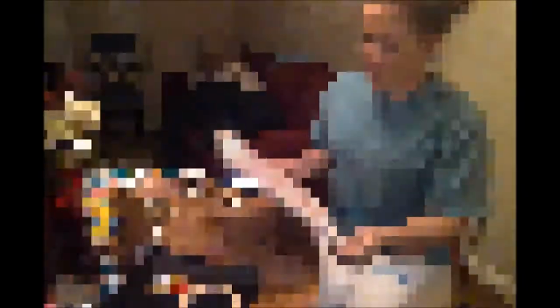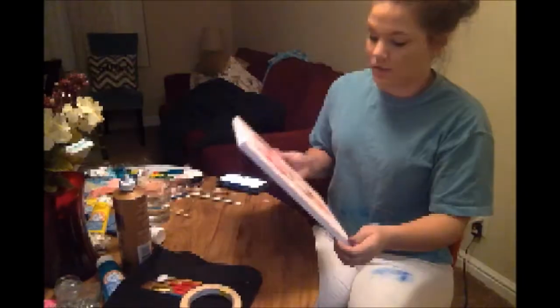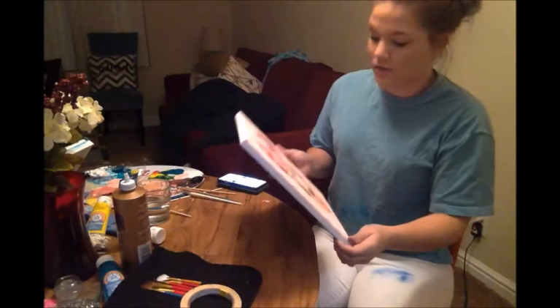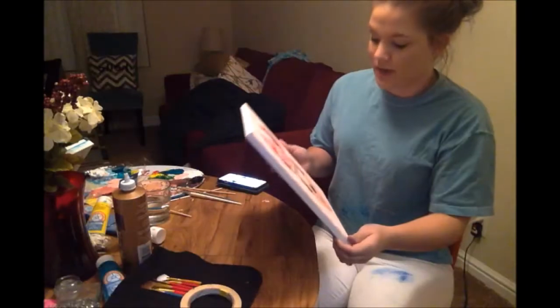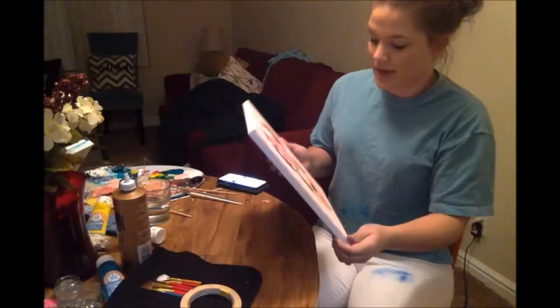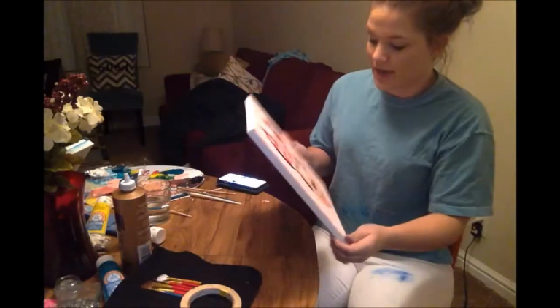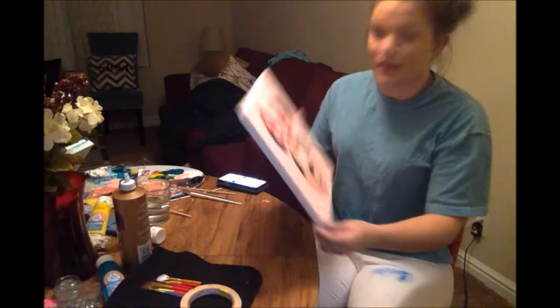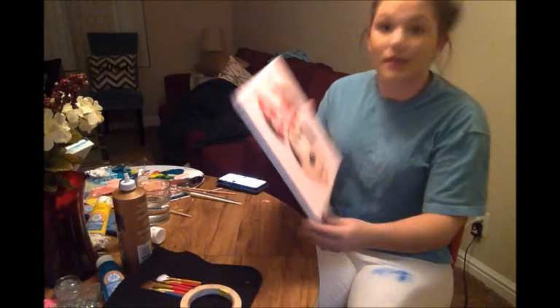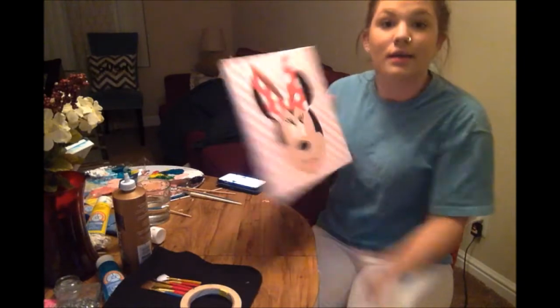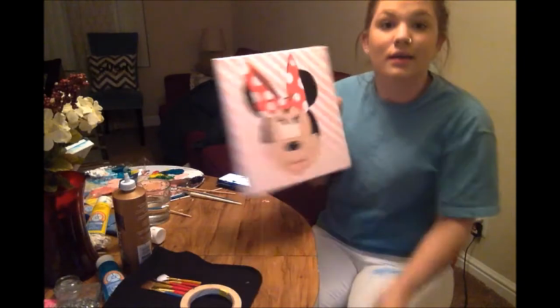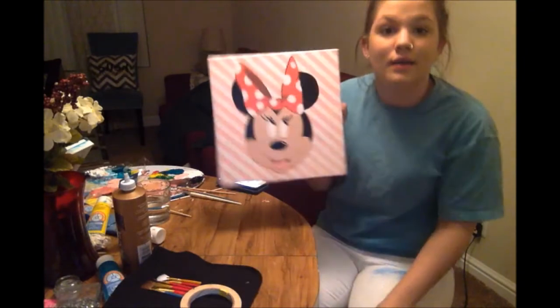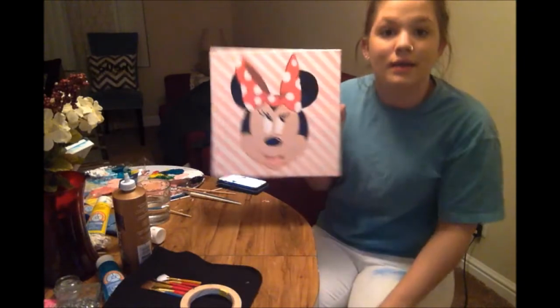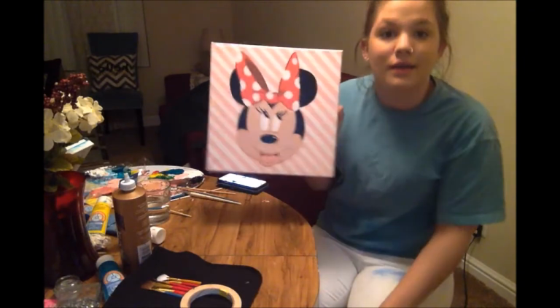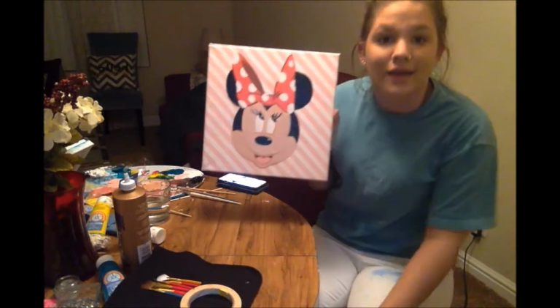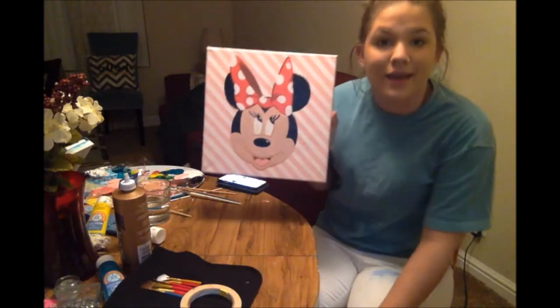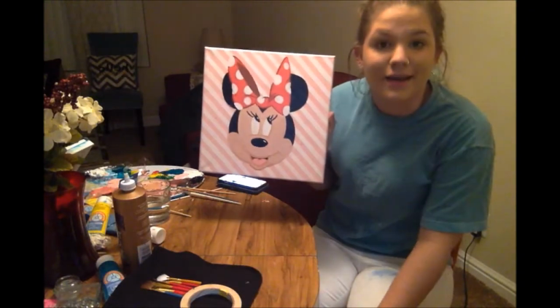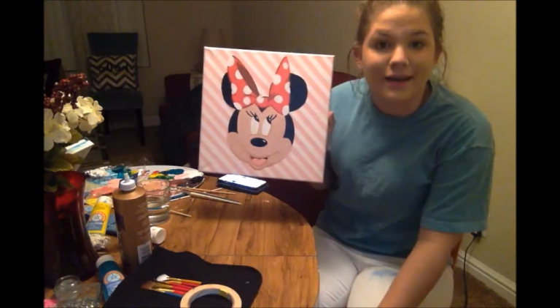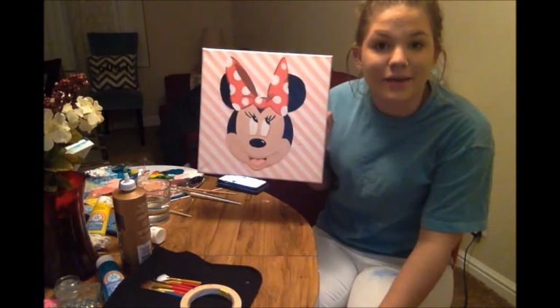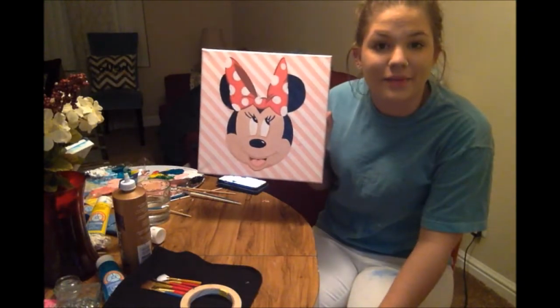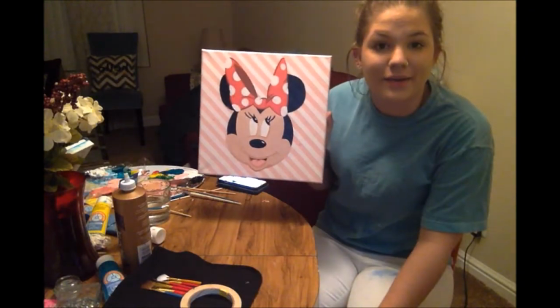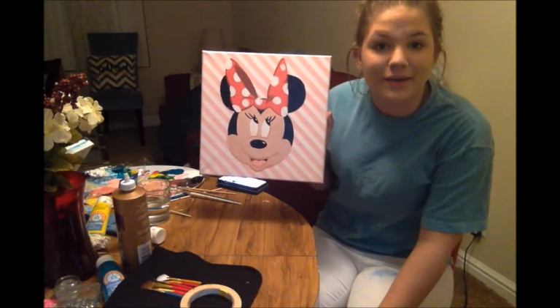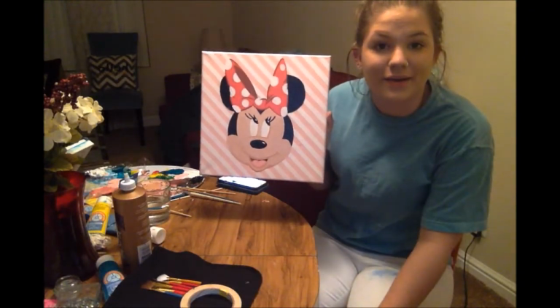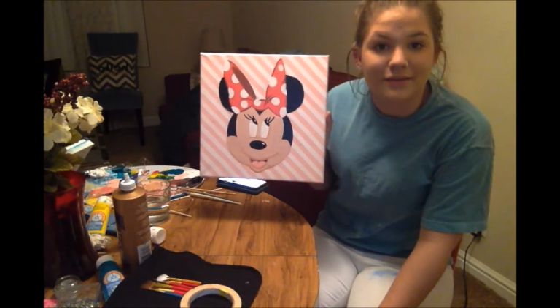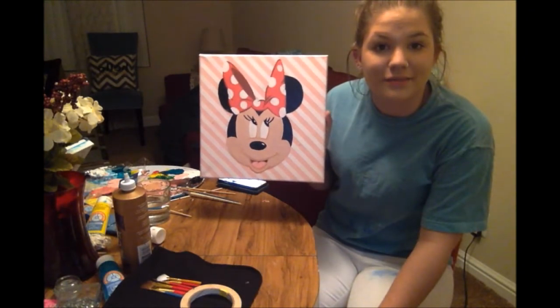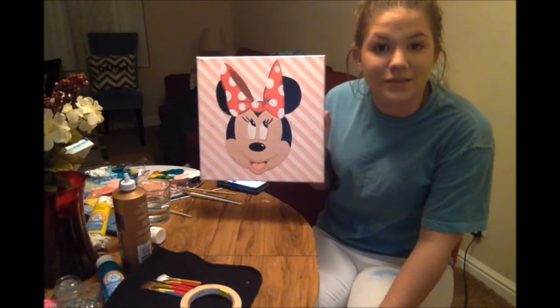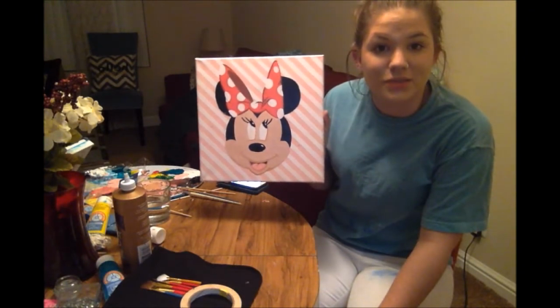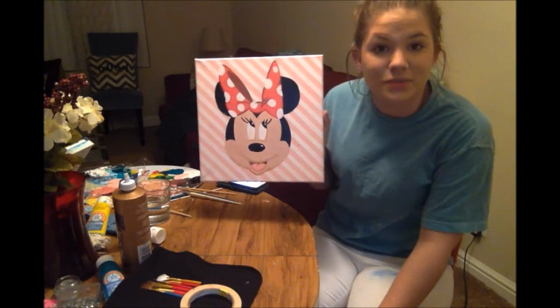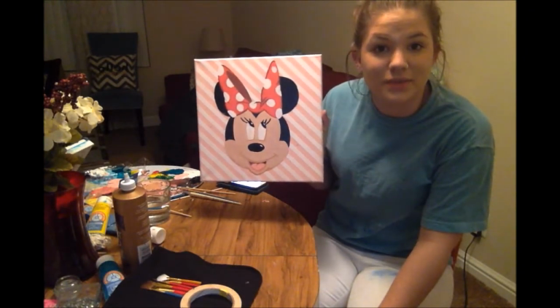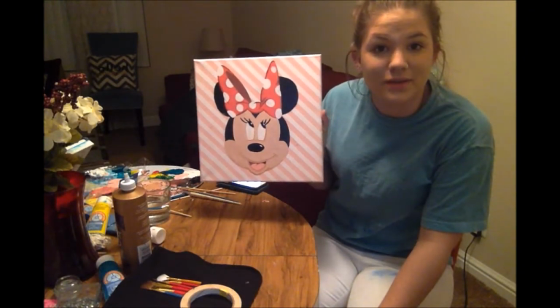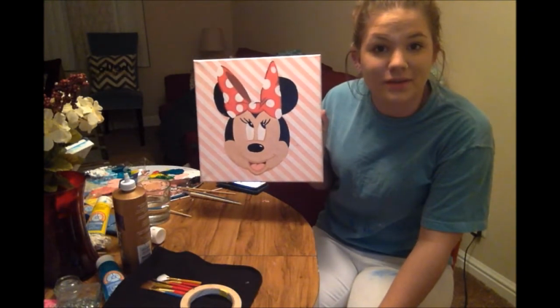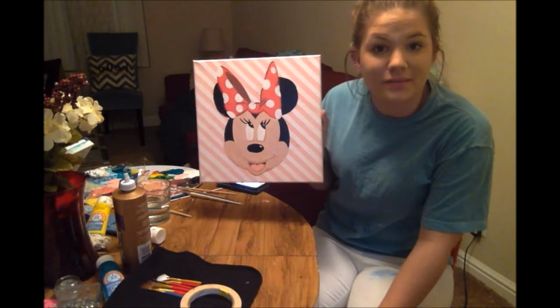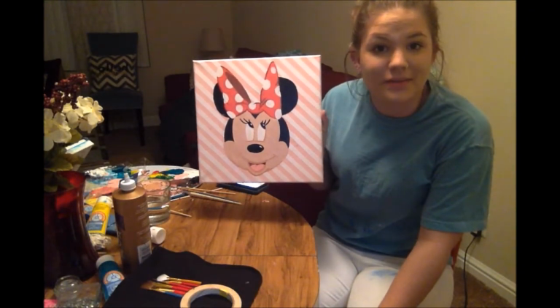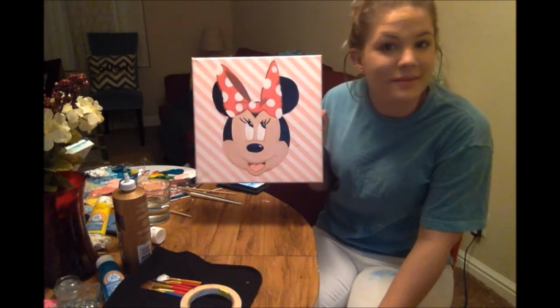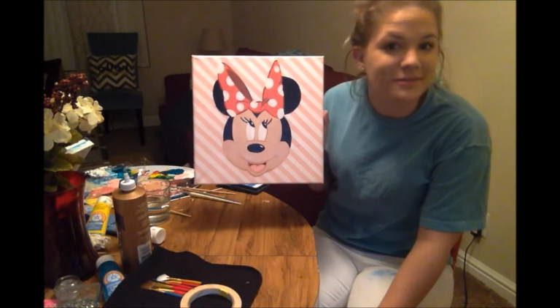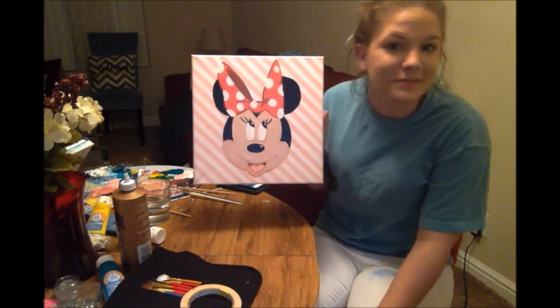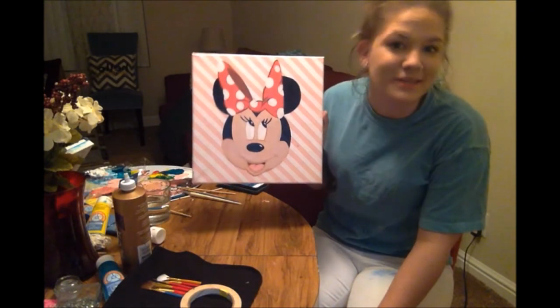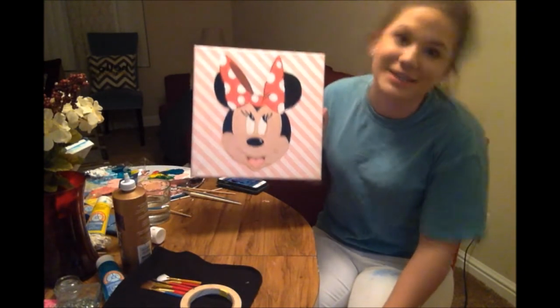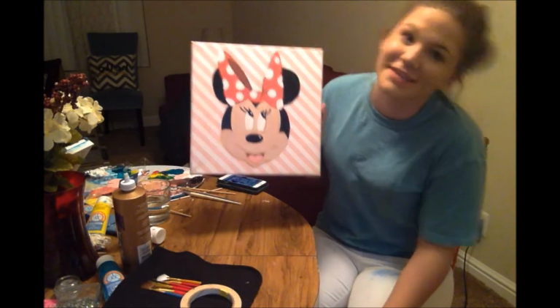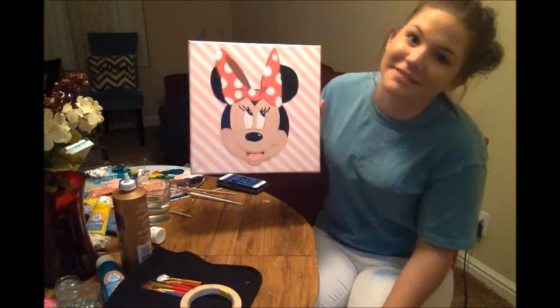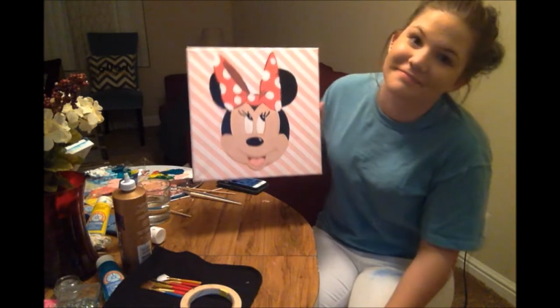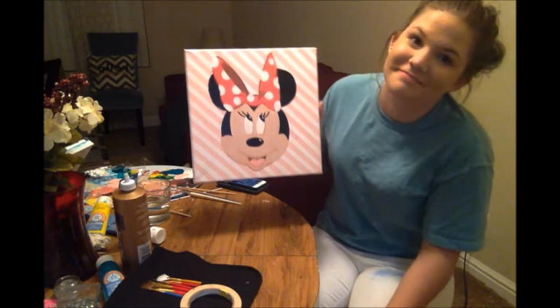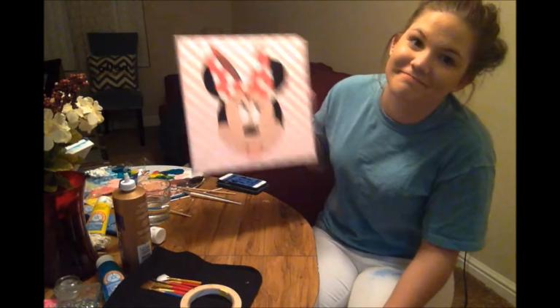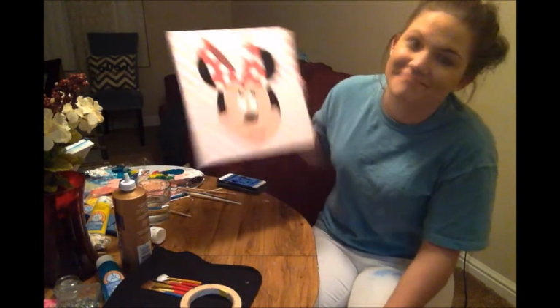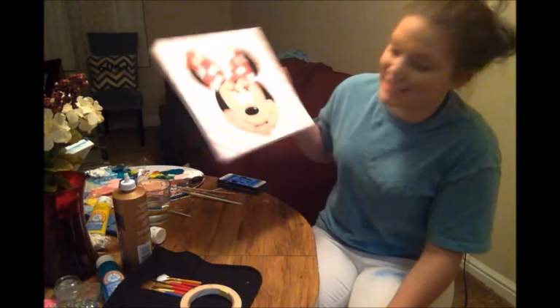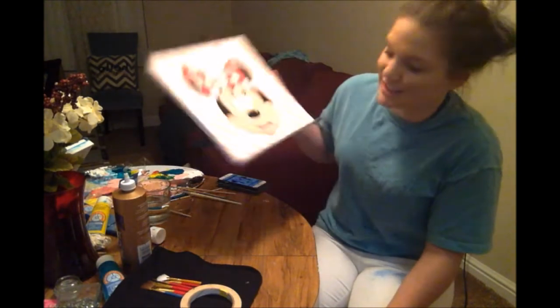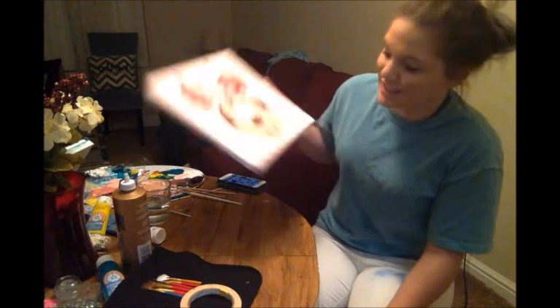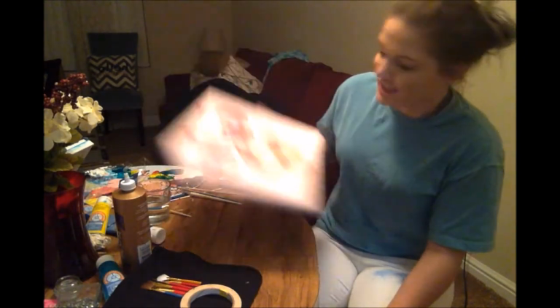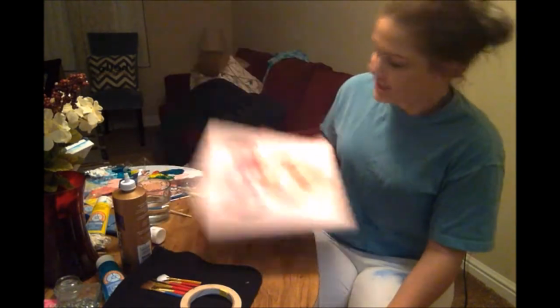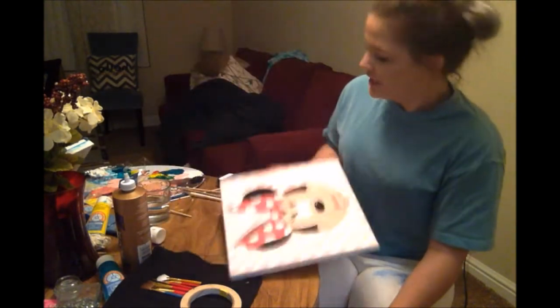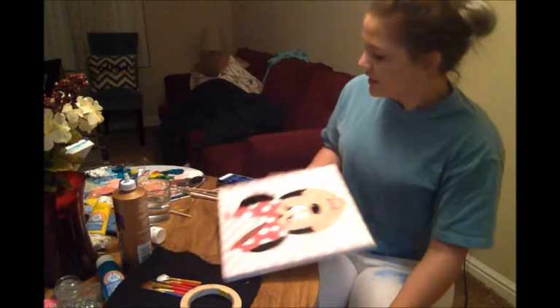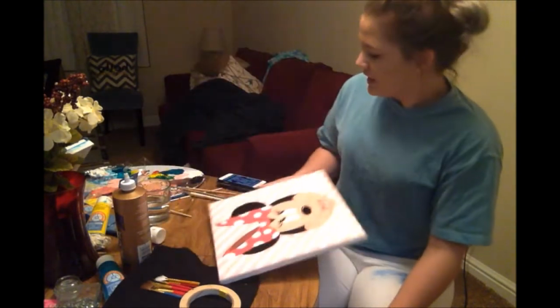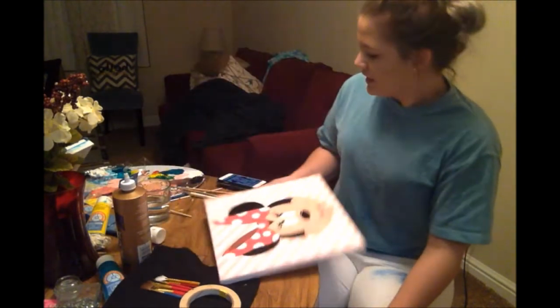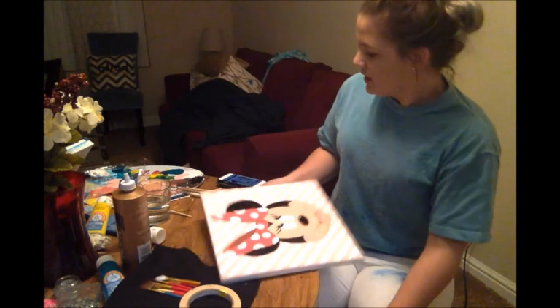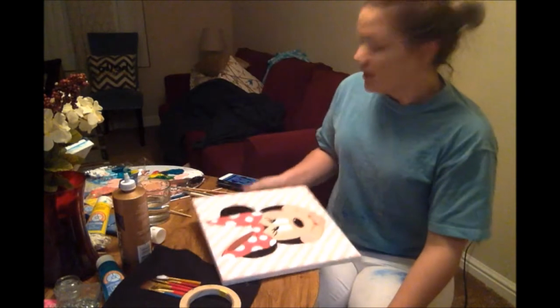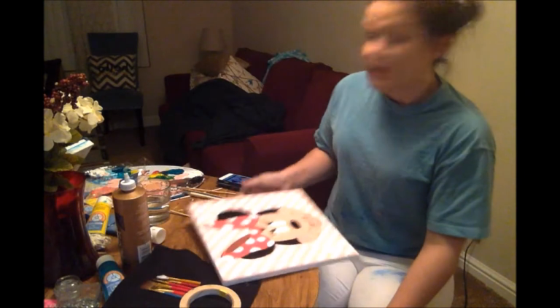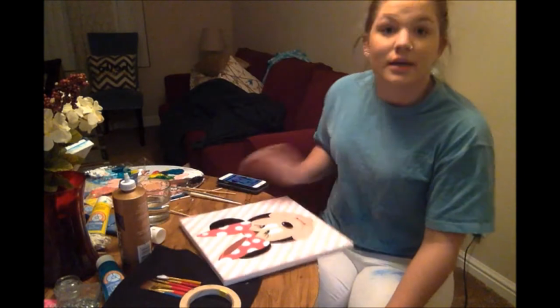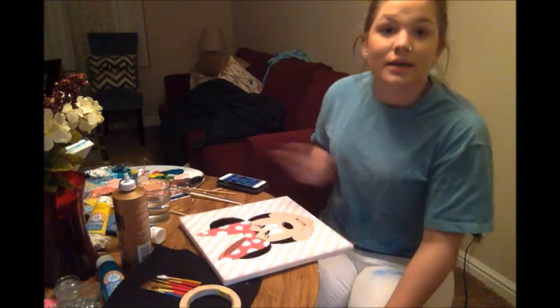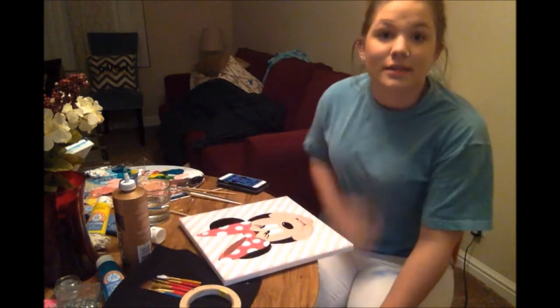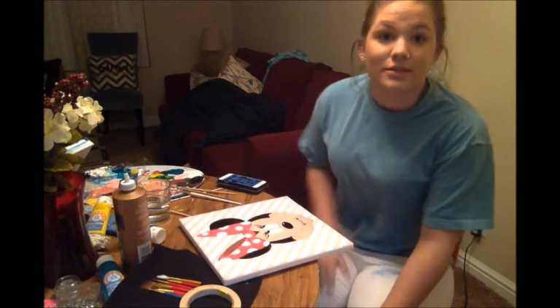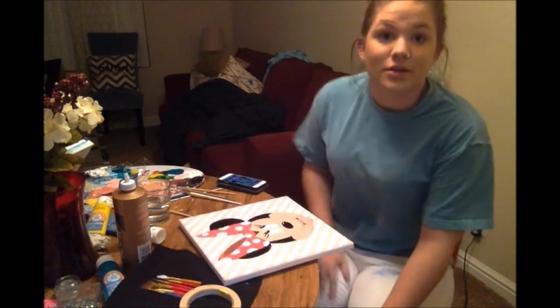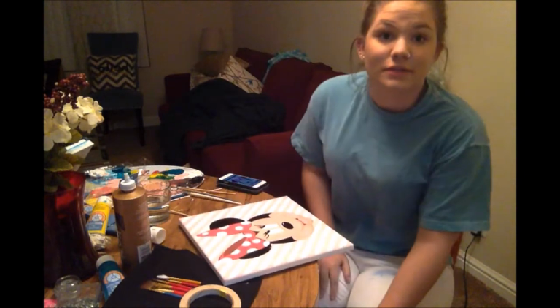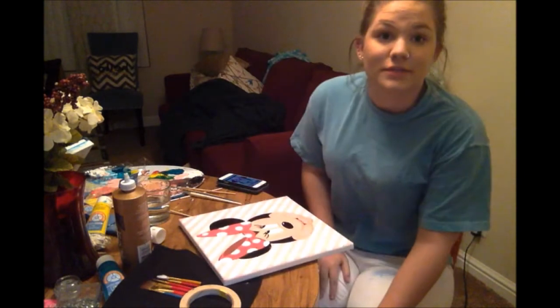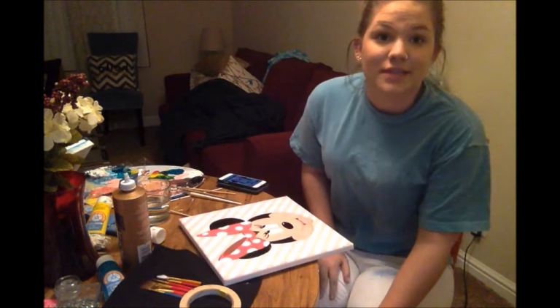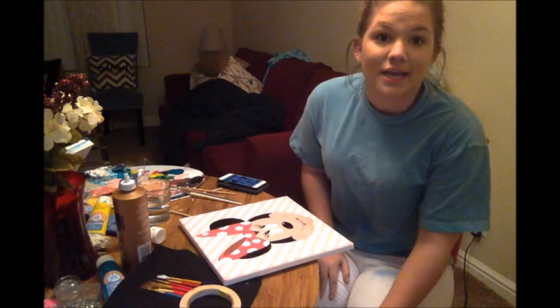Now we are finished with our Minnie Mouse painting. That's all for today. Hopefully you'll tune back in again.